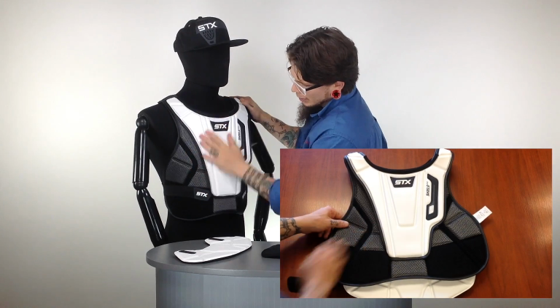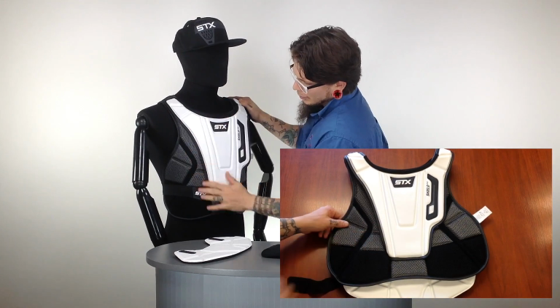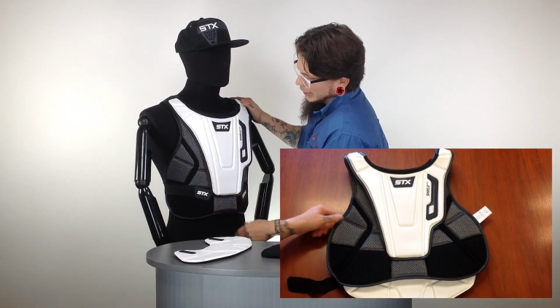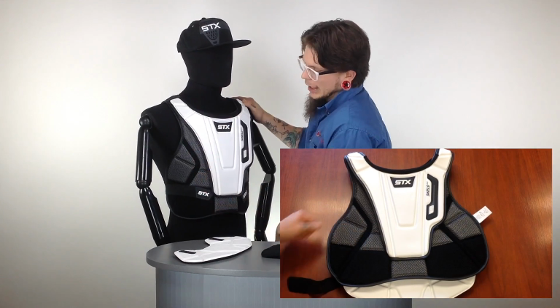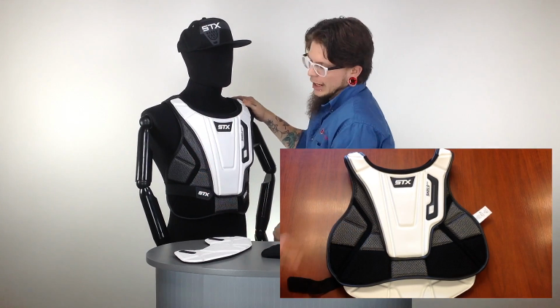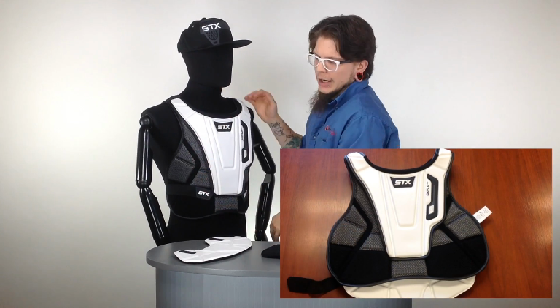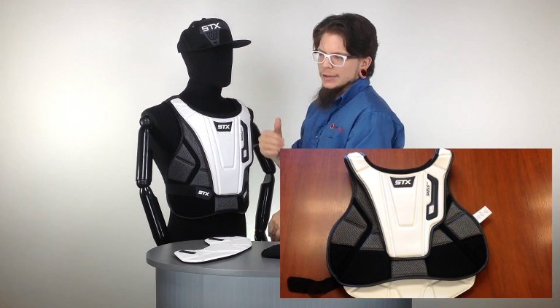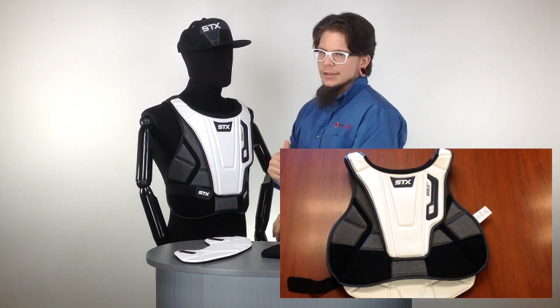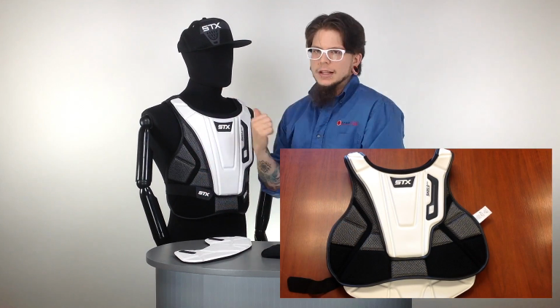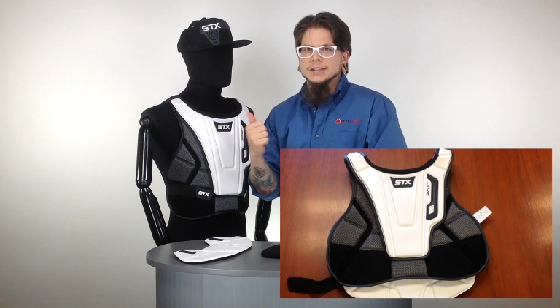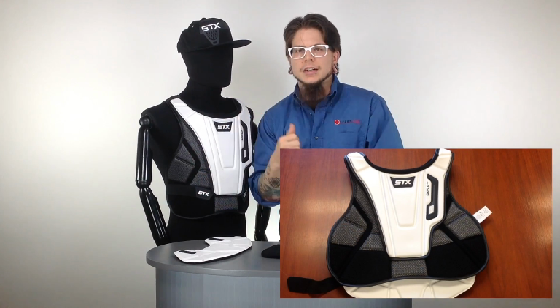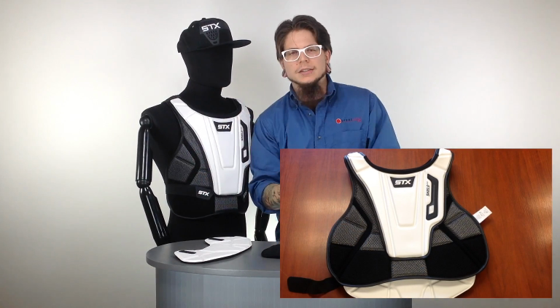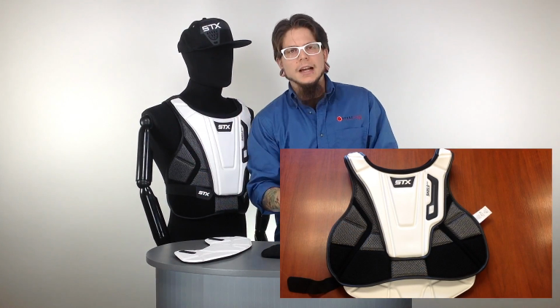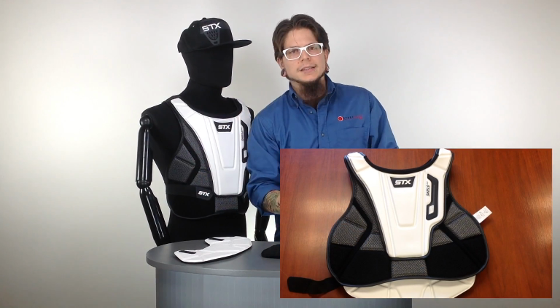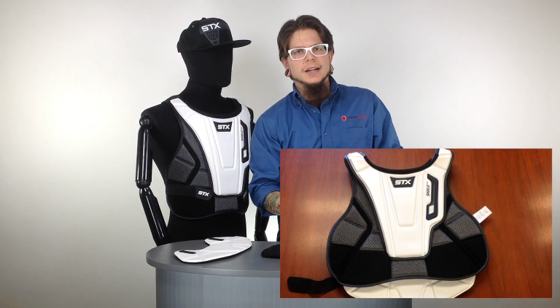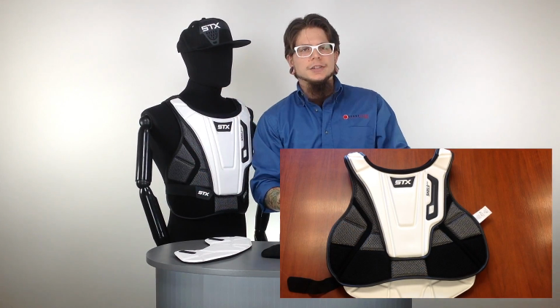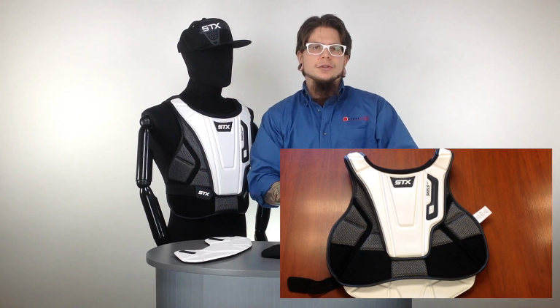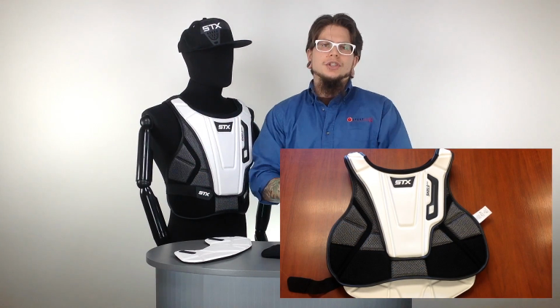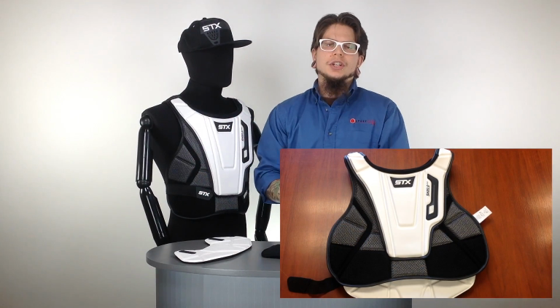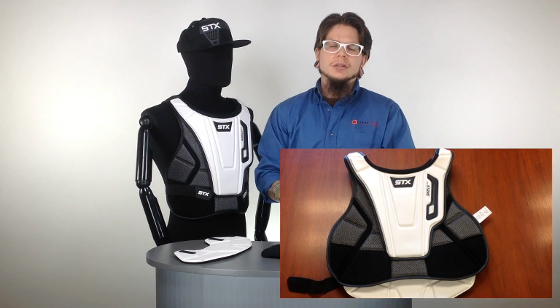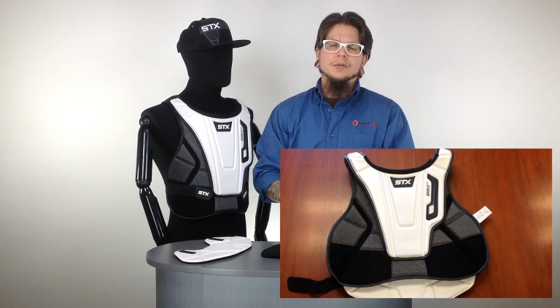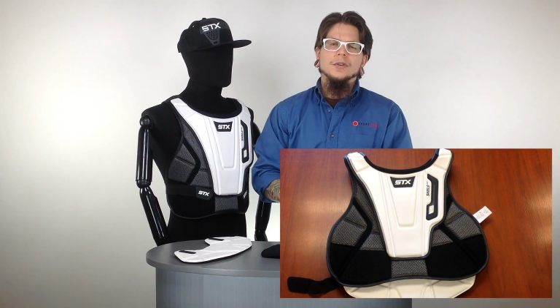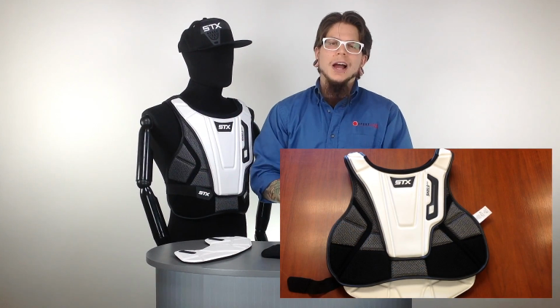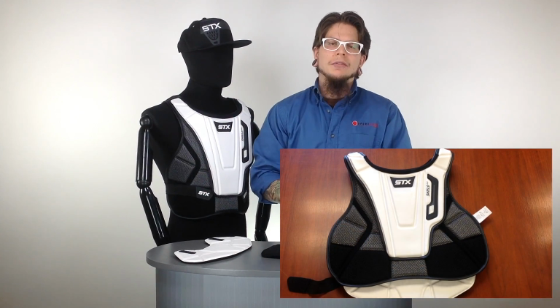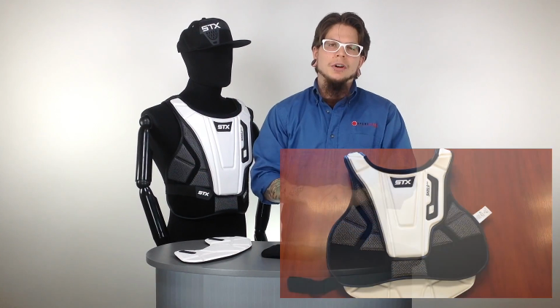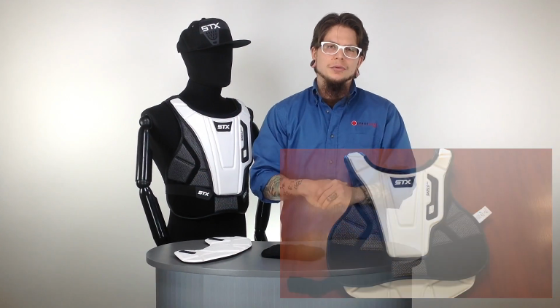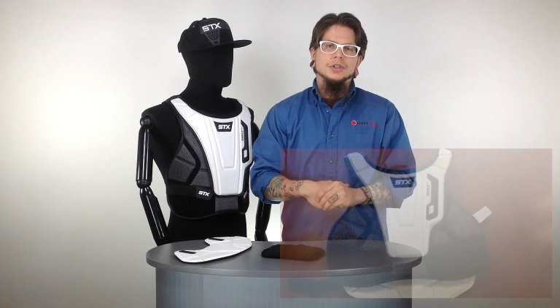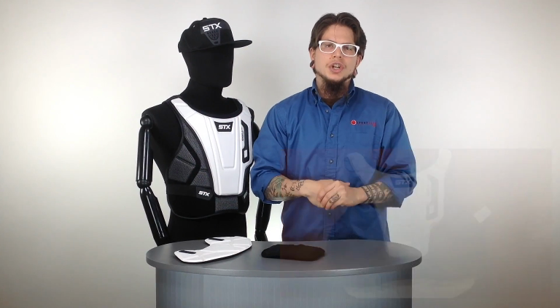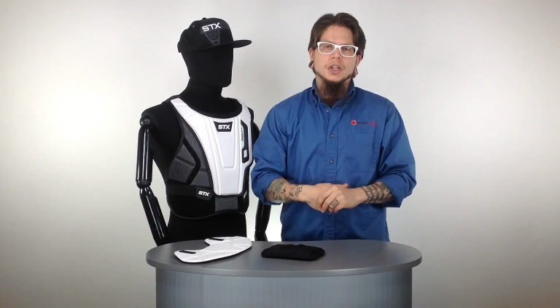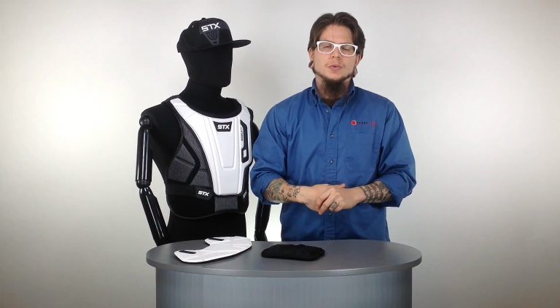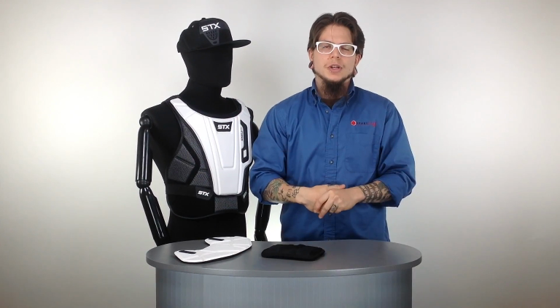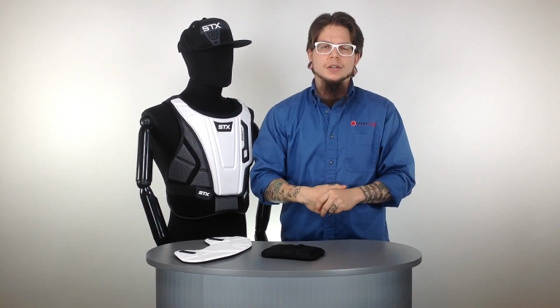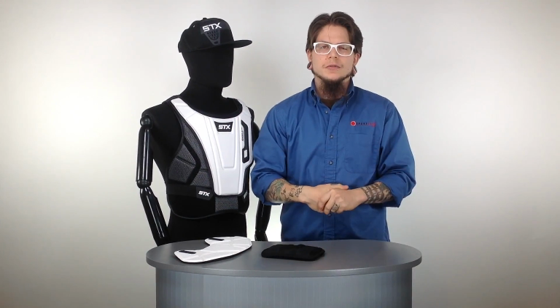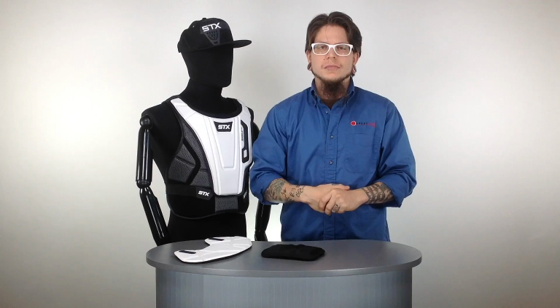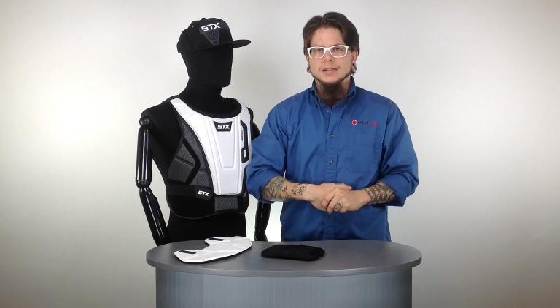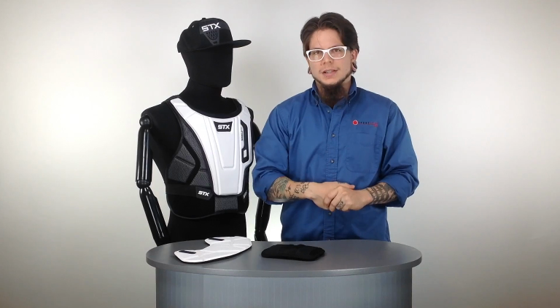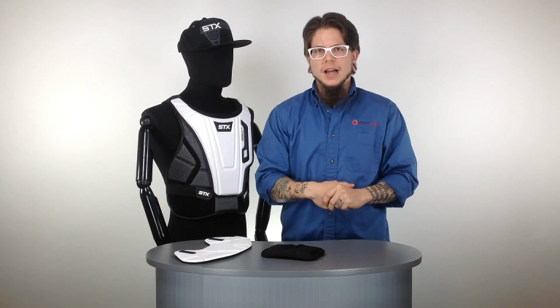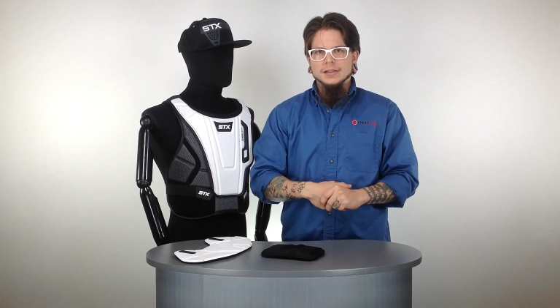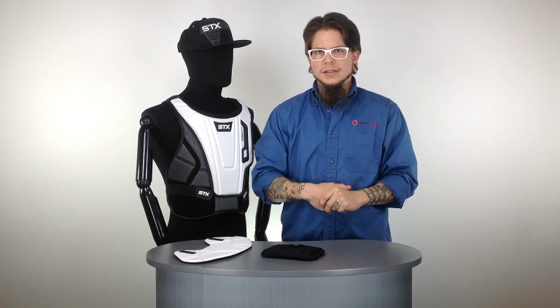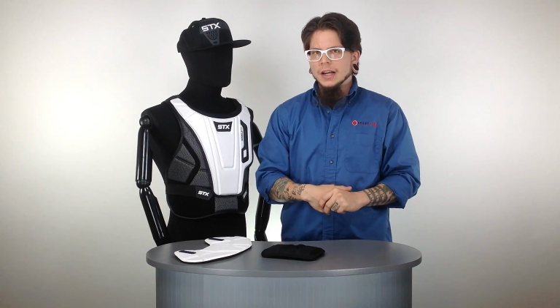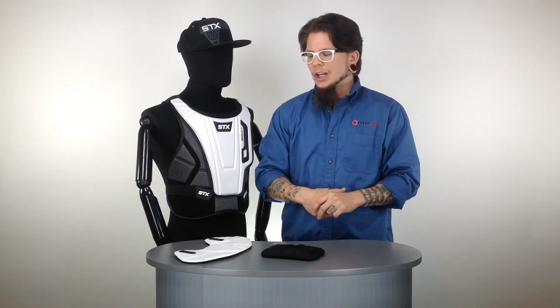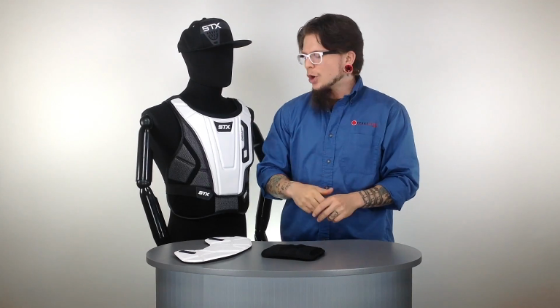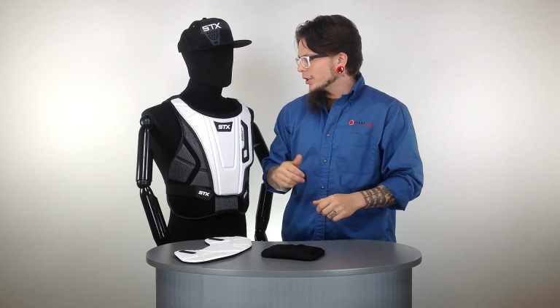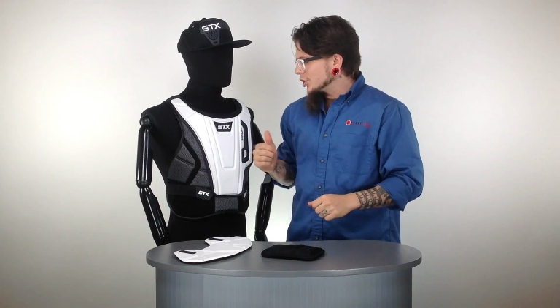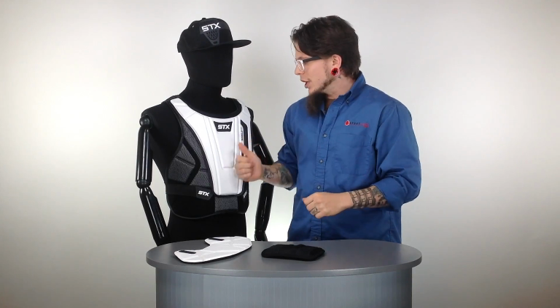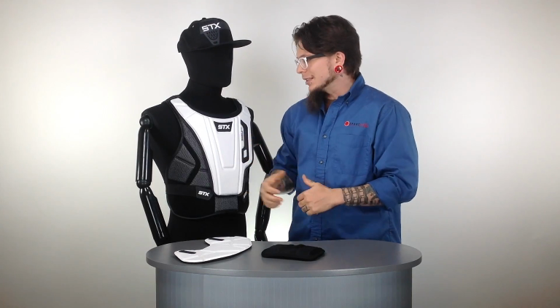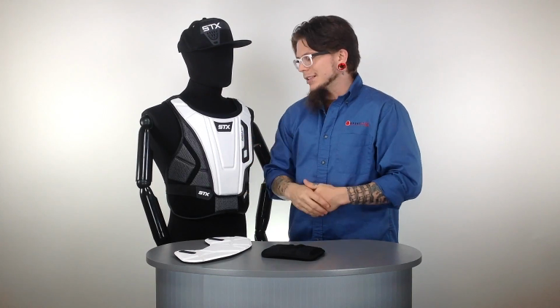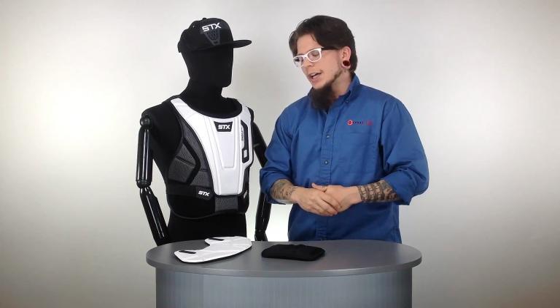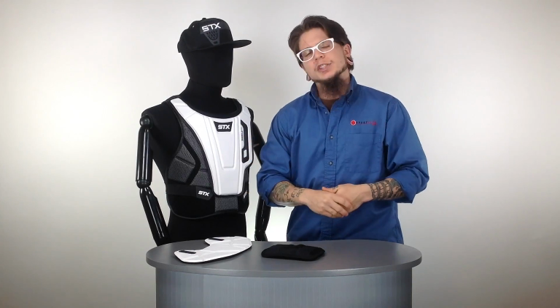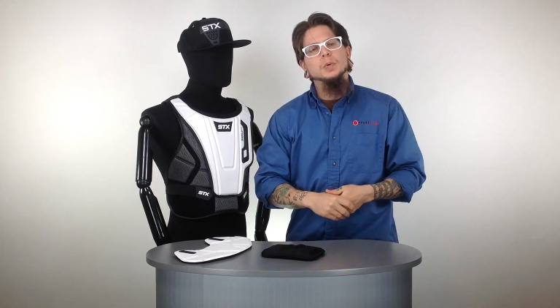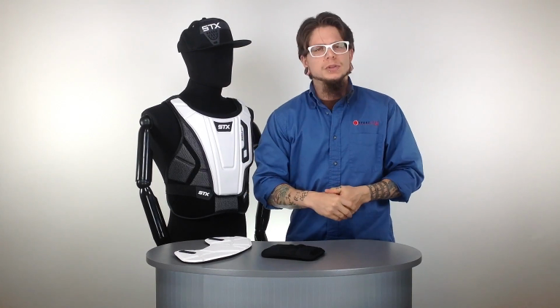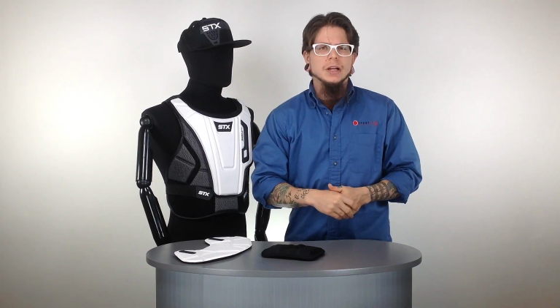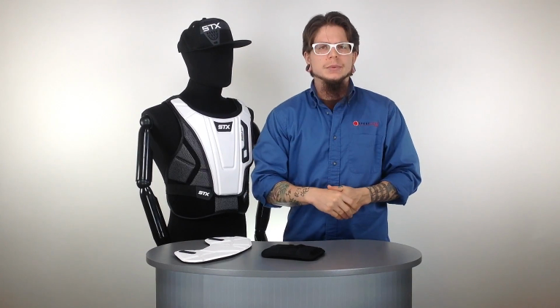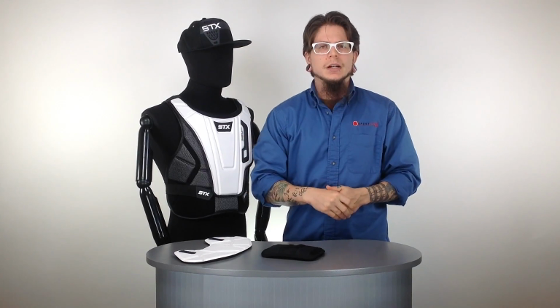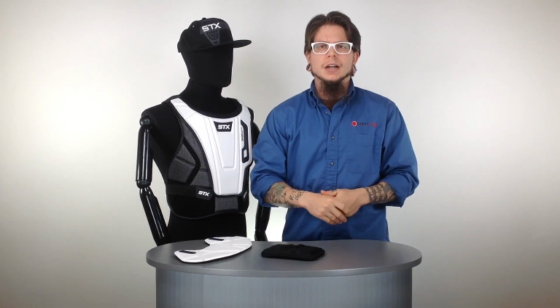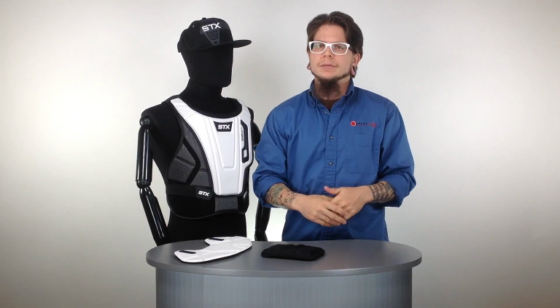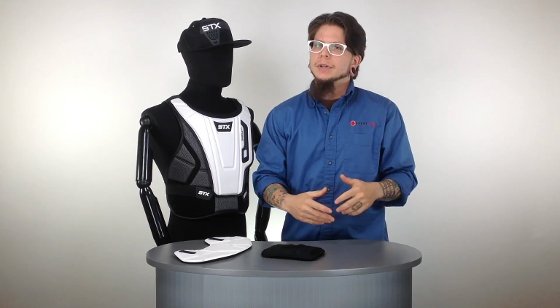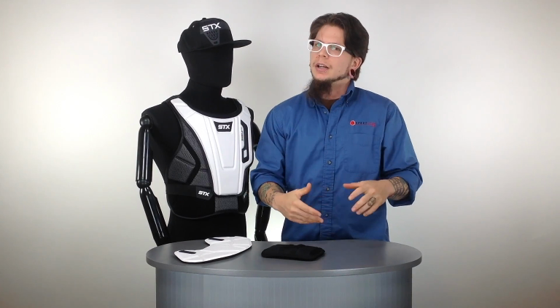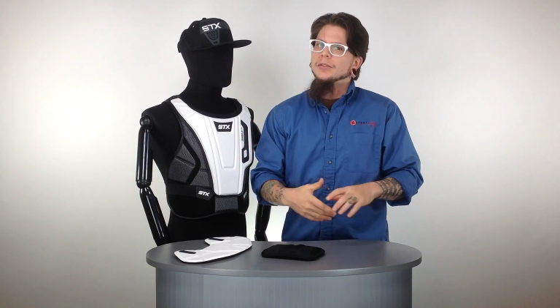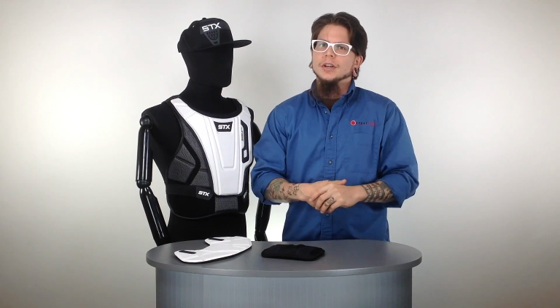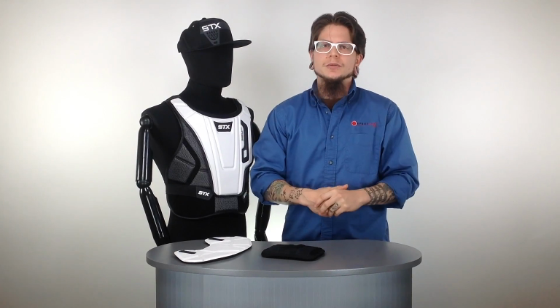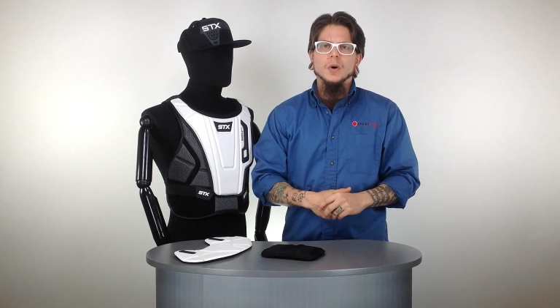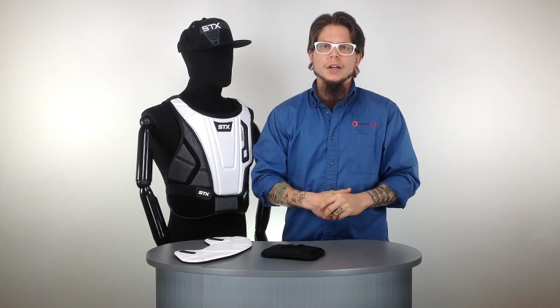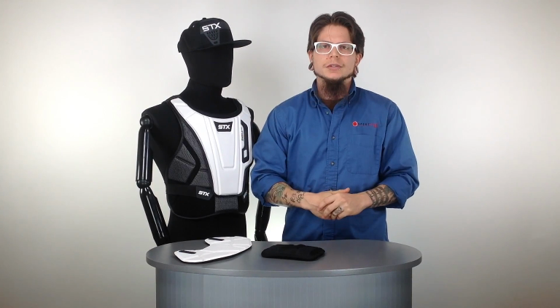That's going to dissect your Shield 500 chest protector from STX. Go ahead and check this out at SportsStop.com. Thanks for watching.